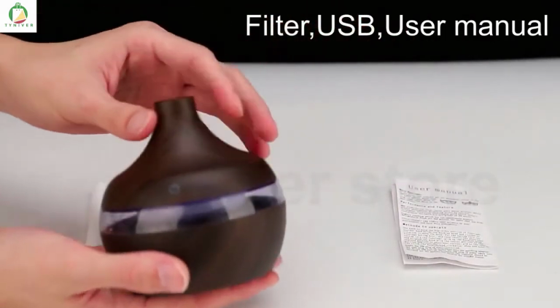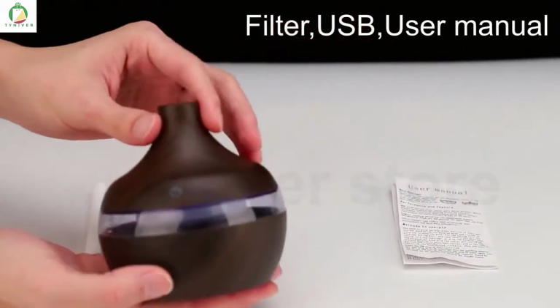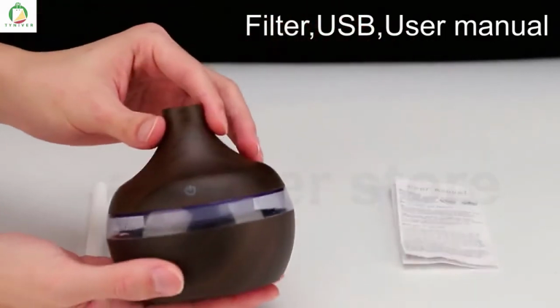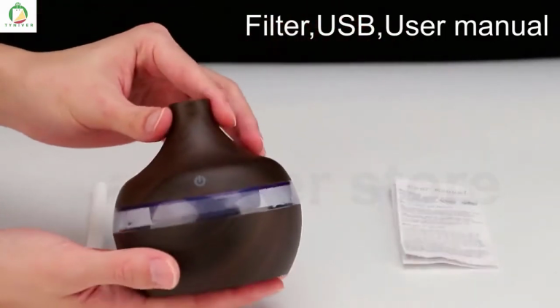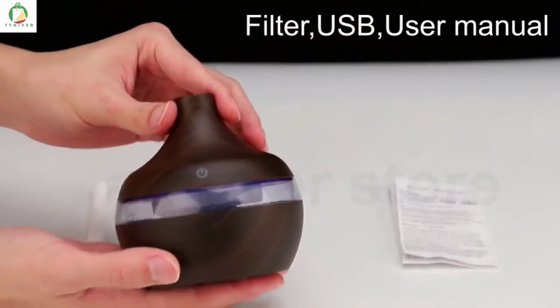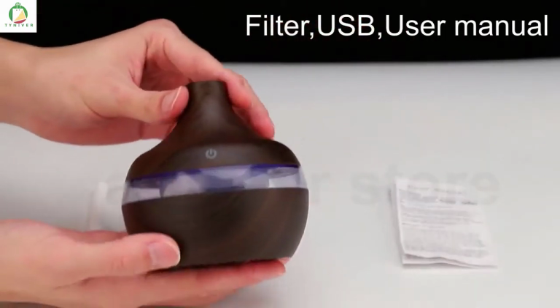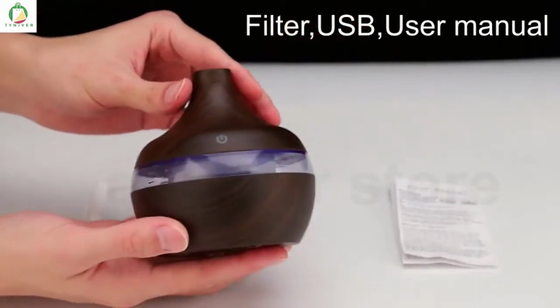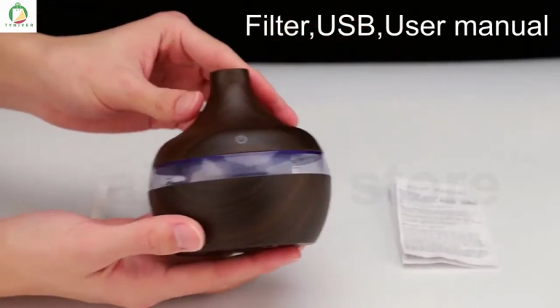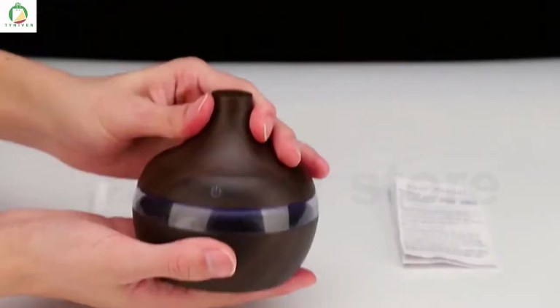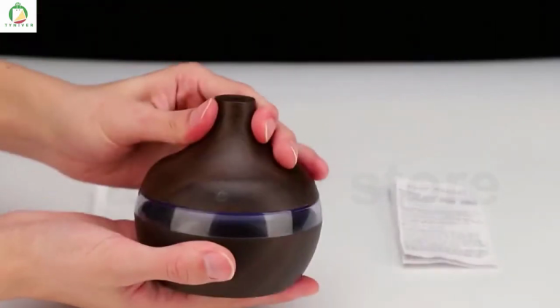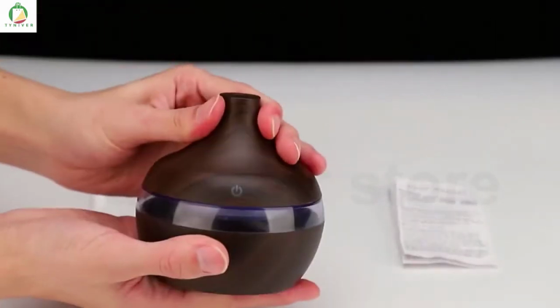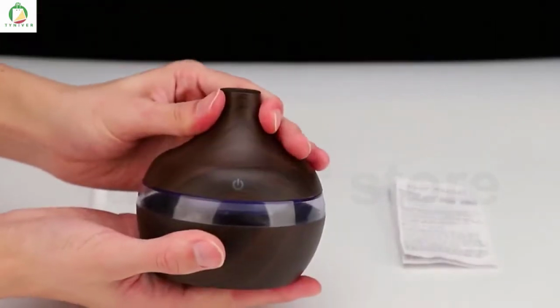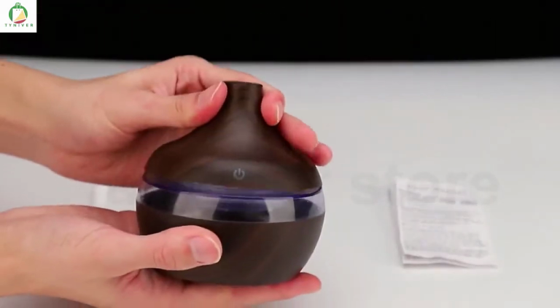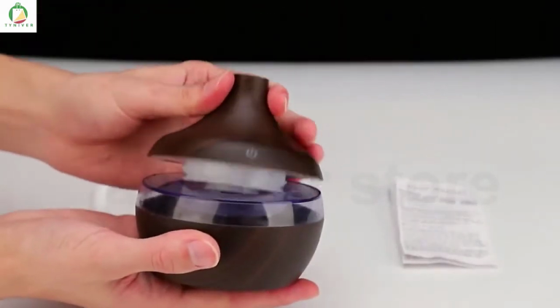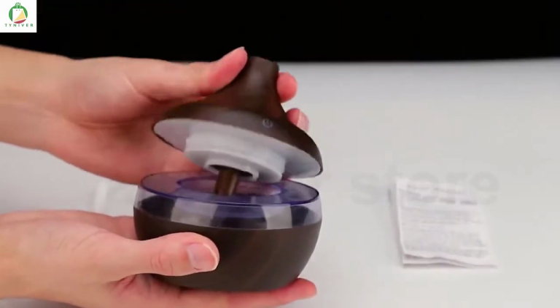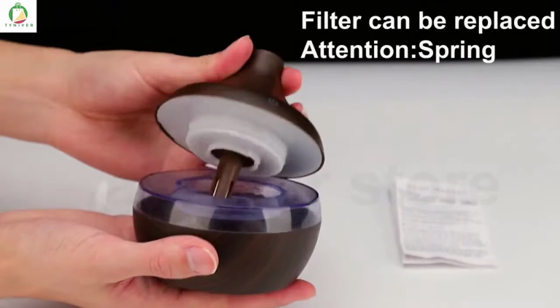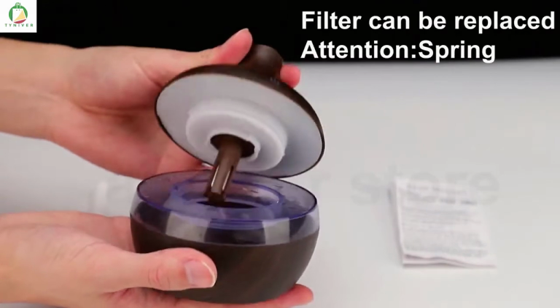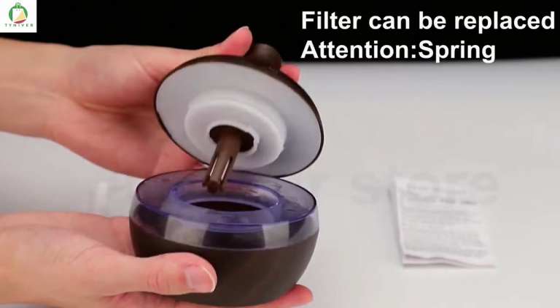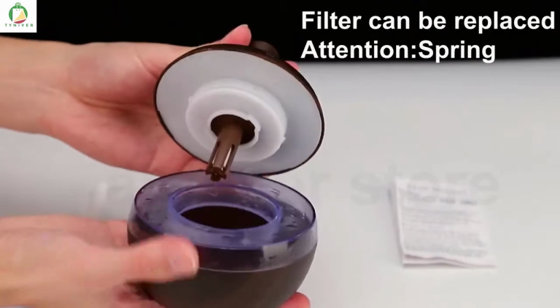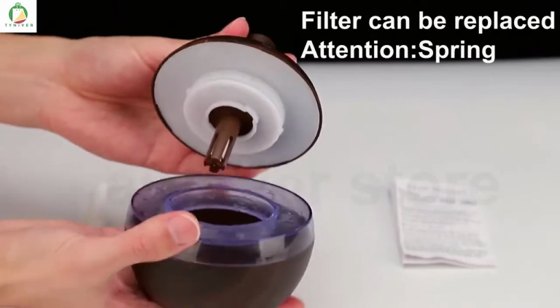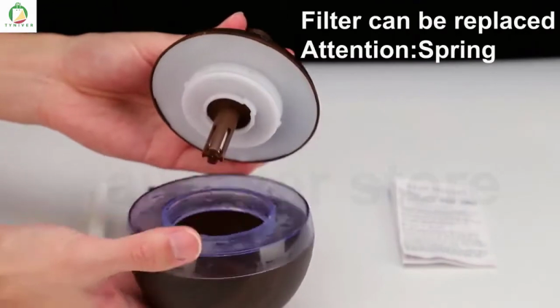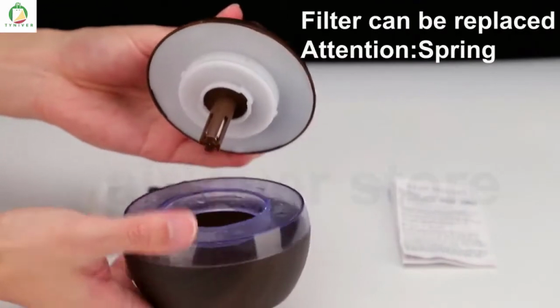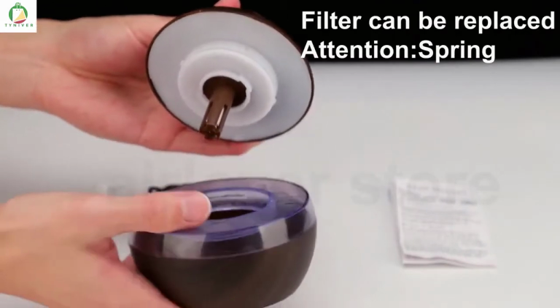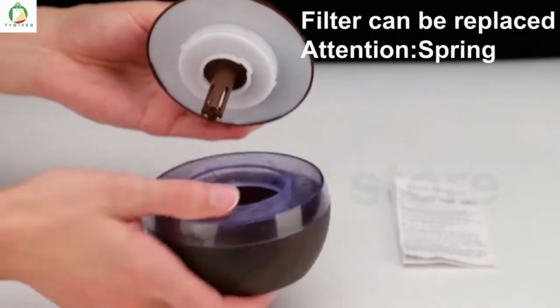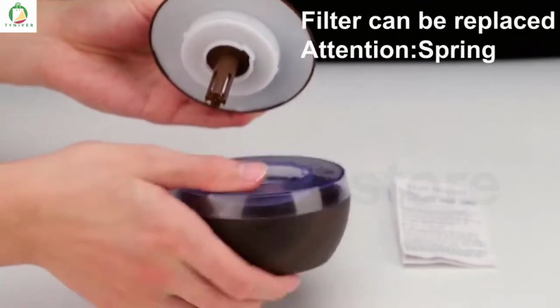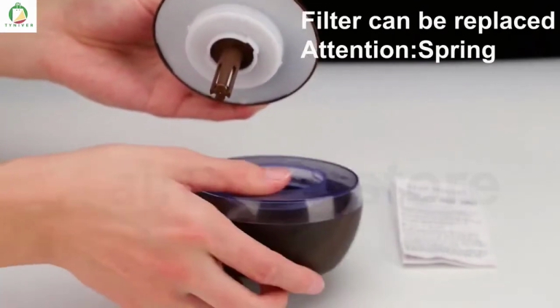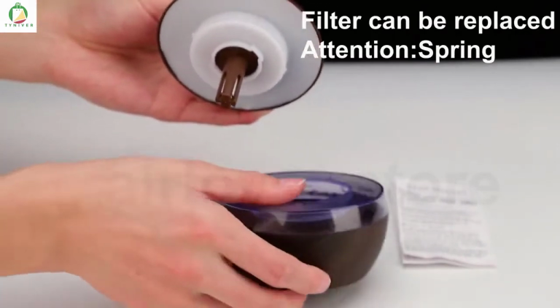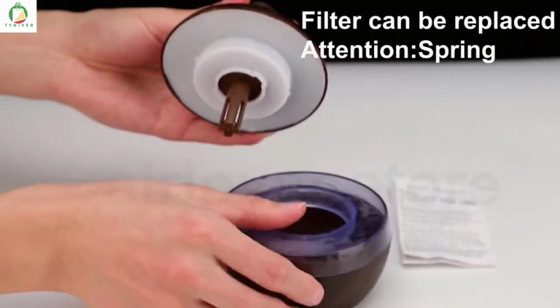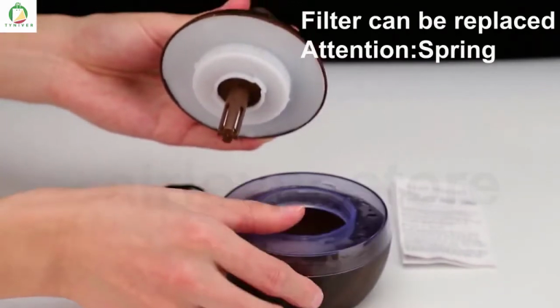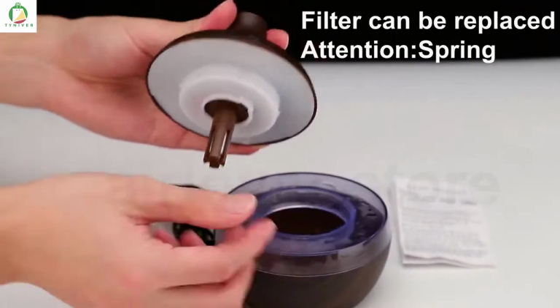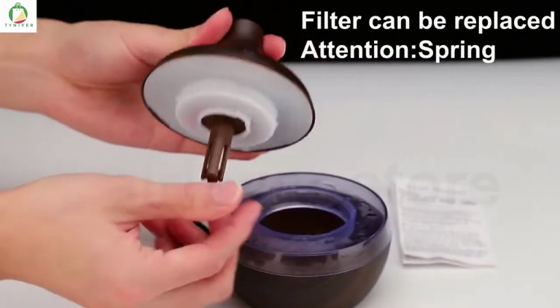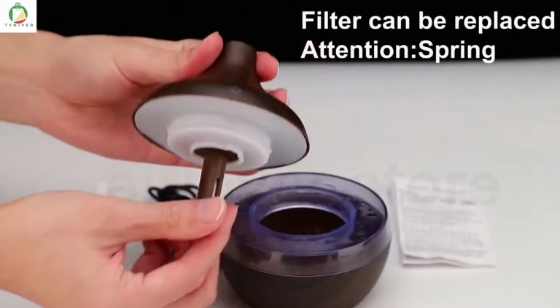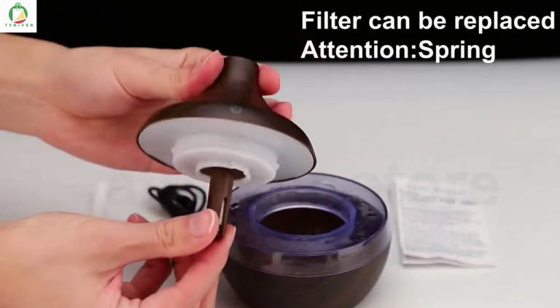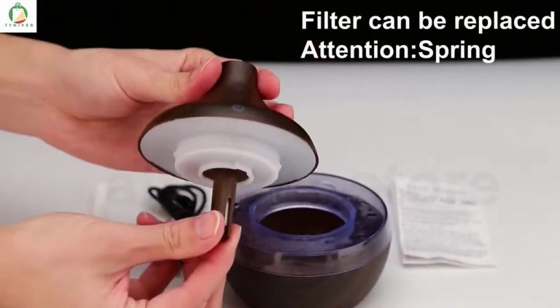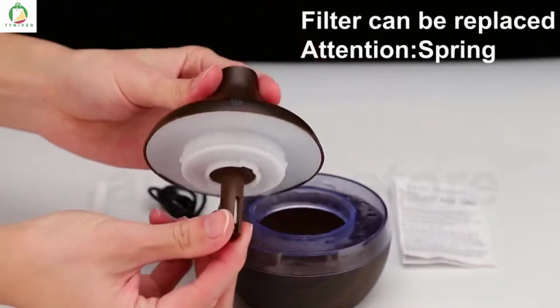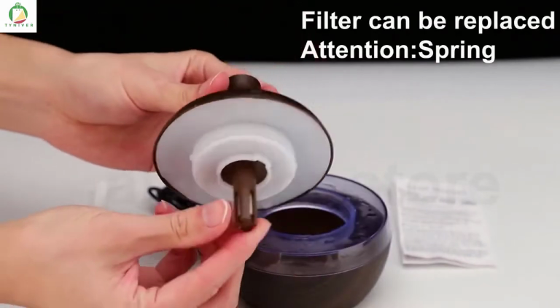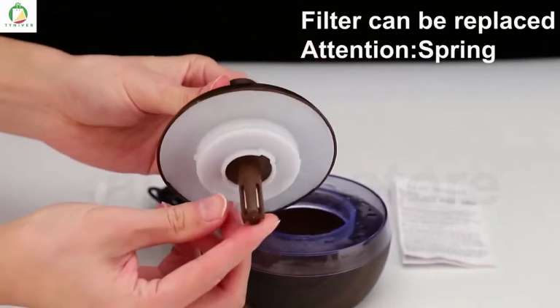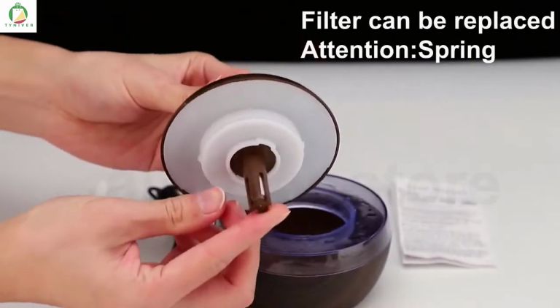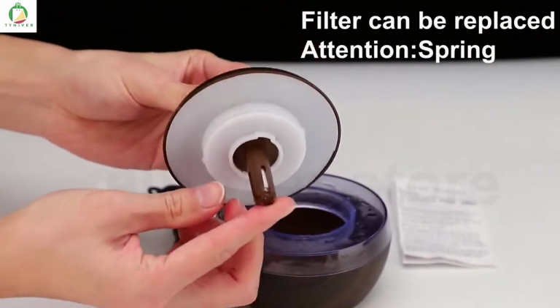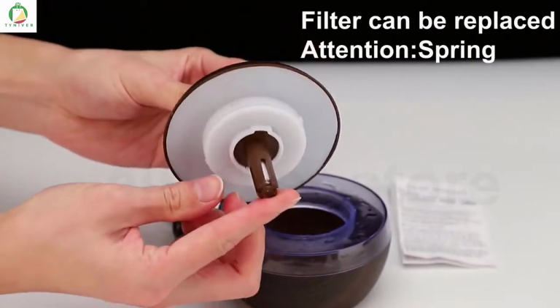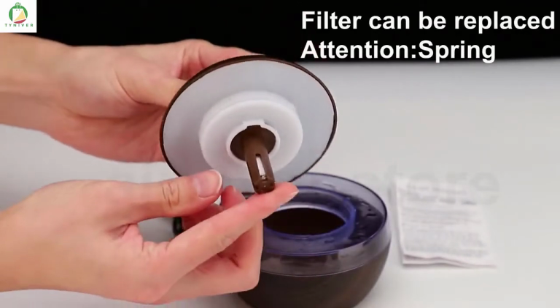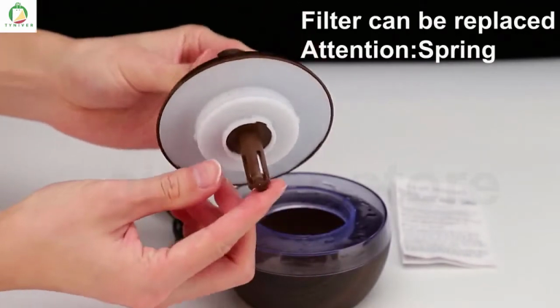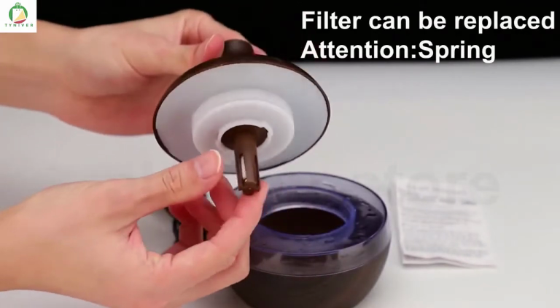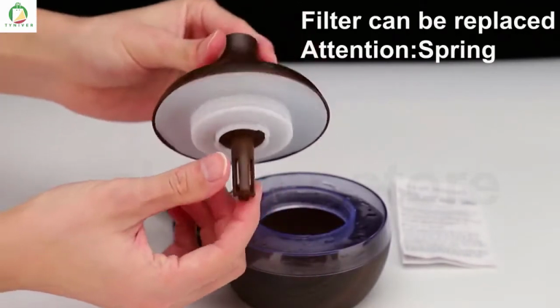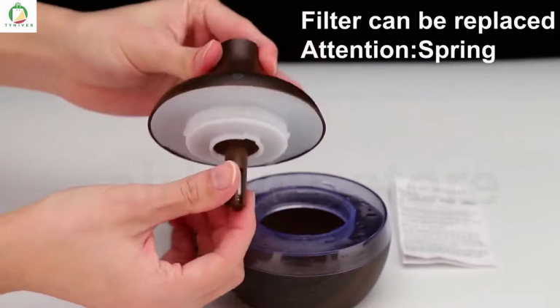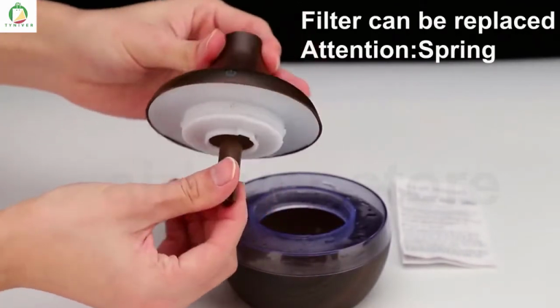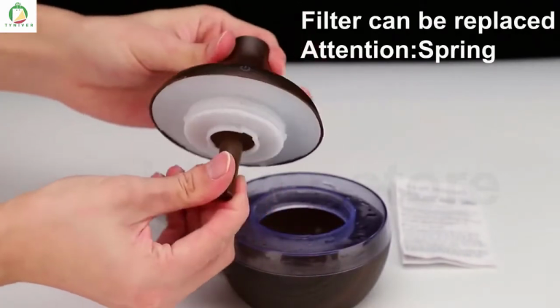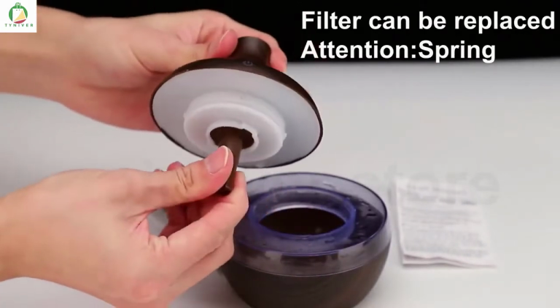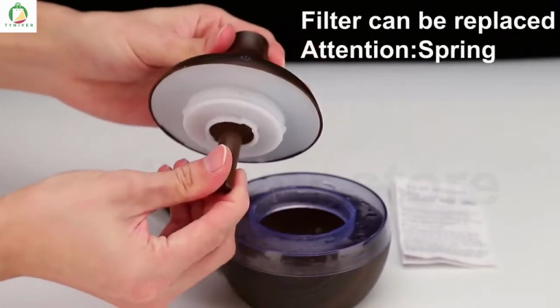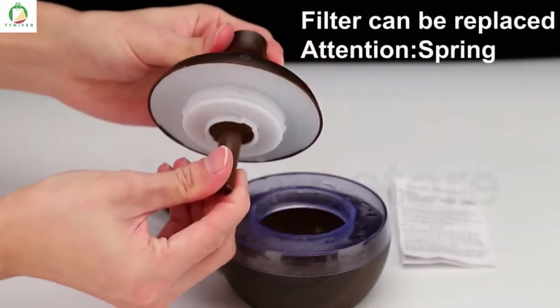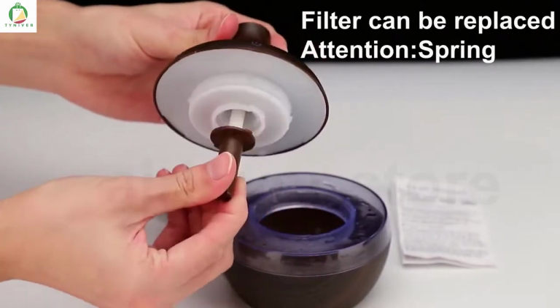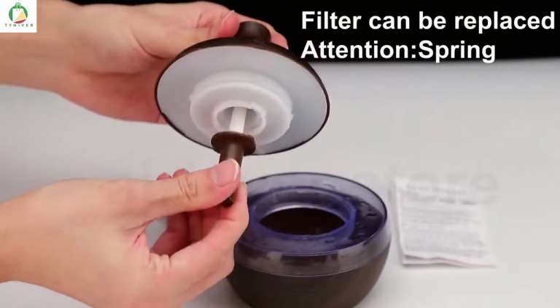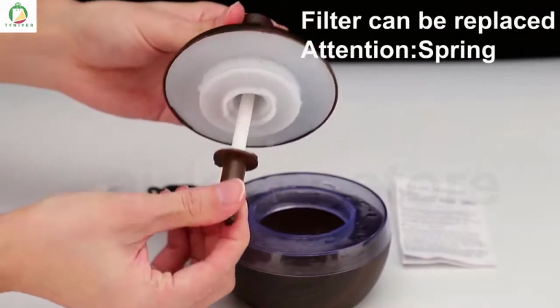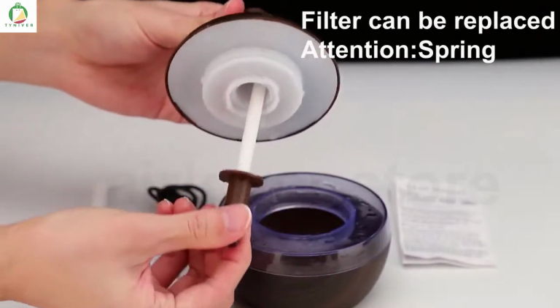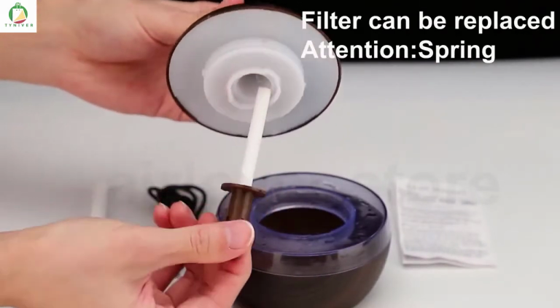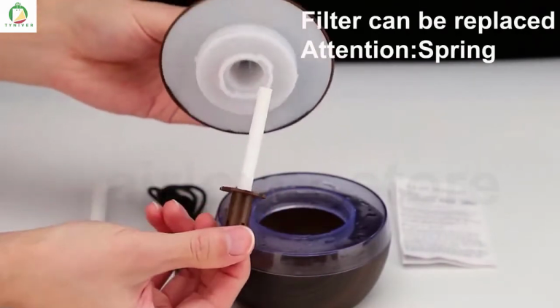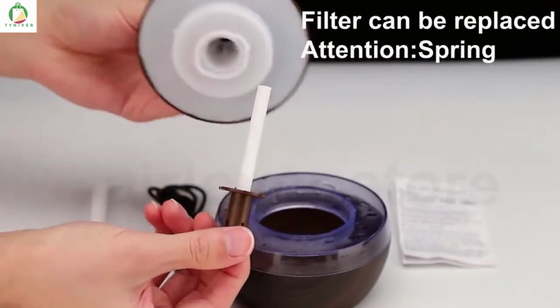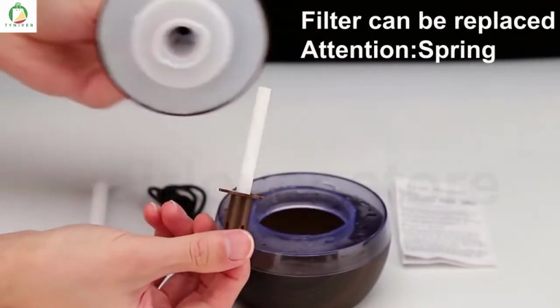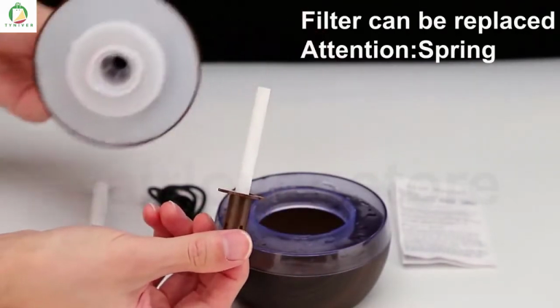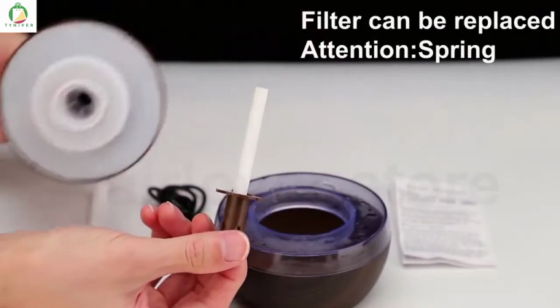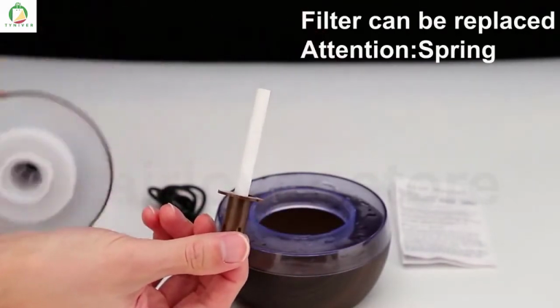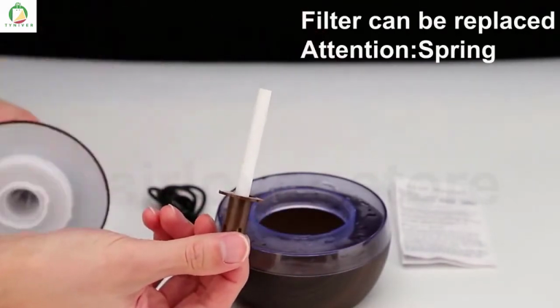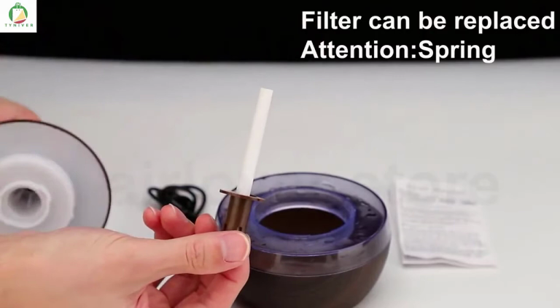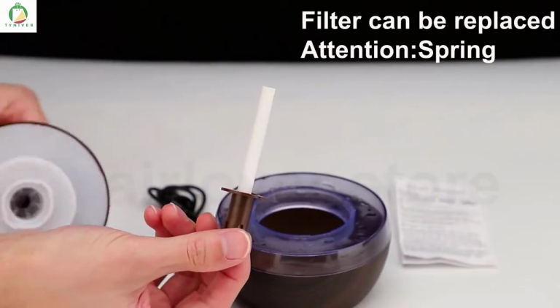We need to open our lid and prepare our humidifier. Let's do it.